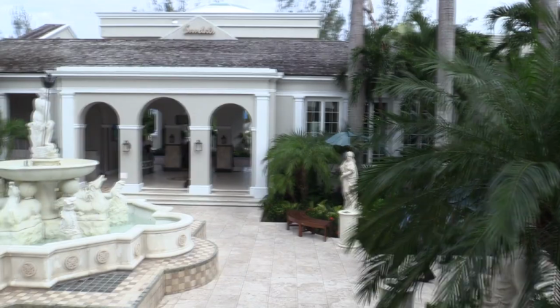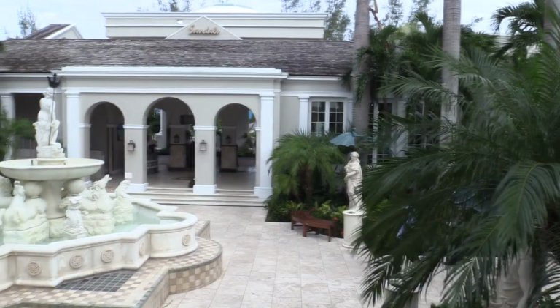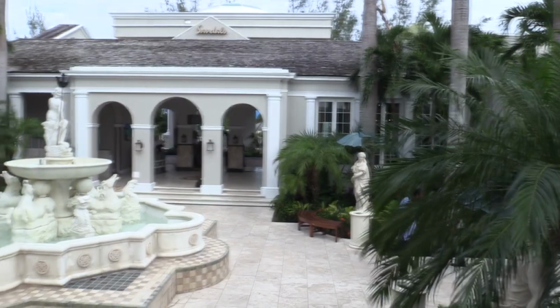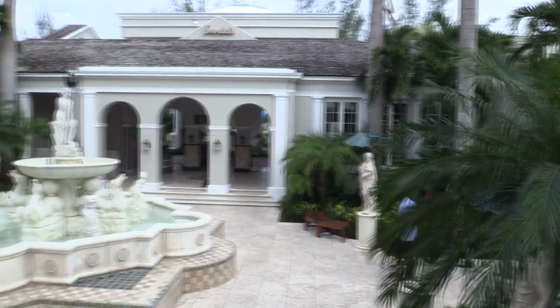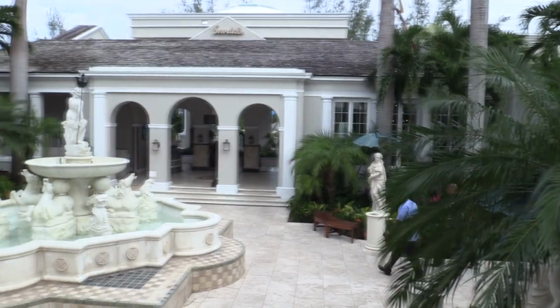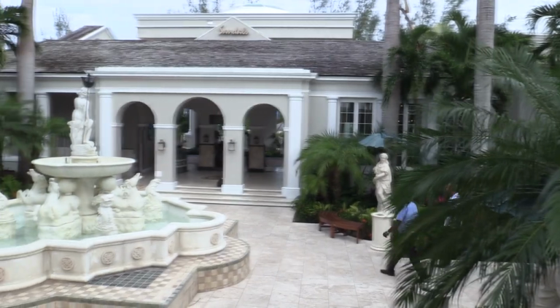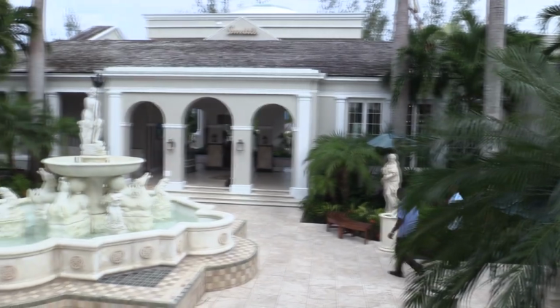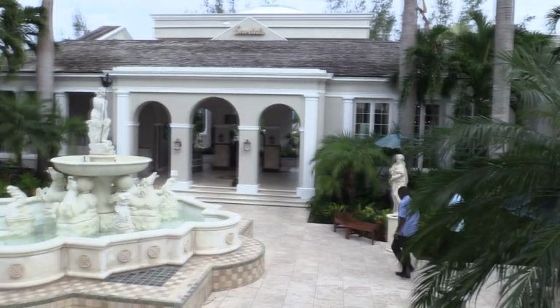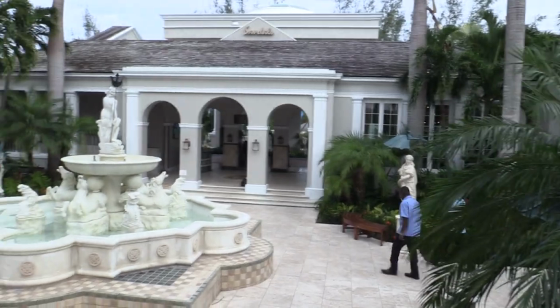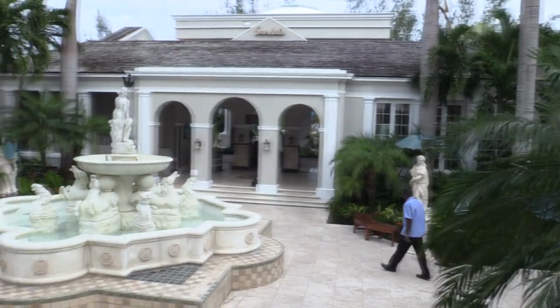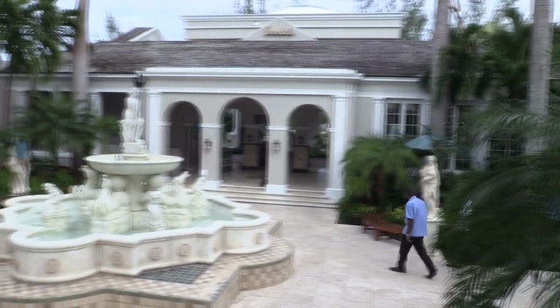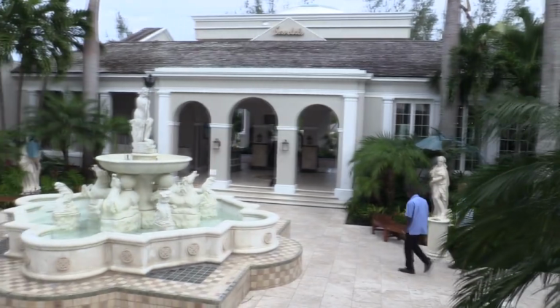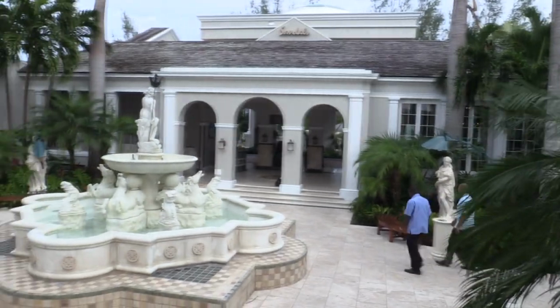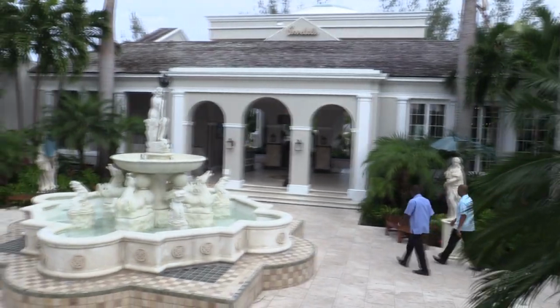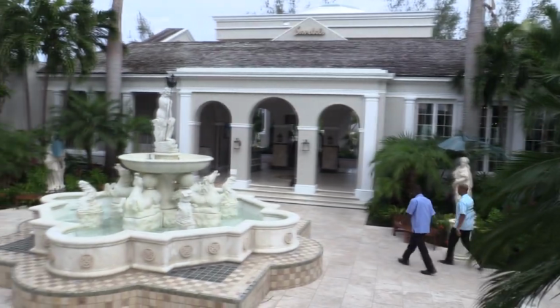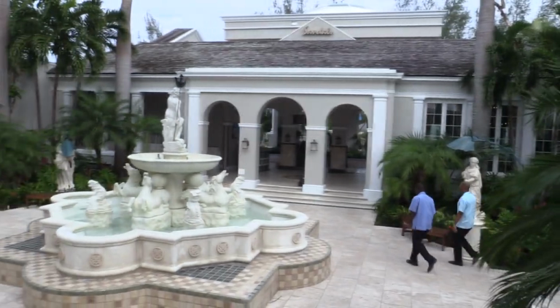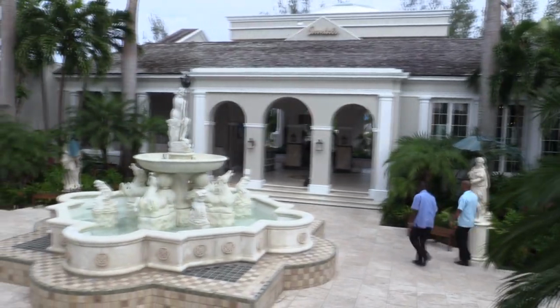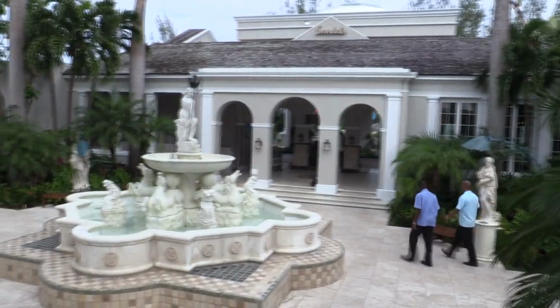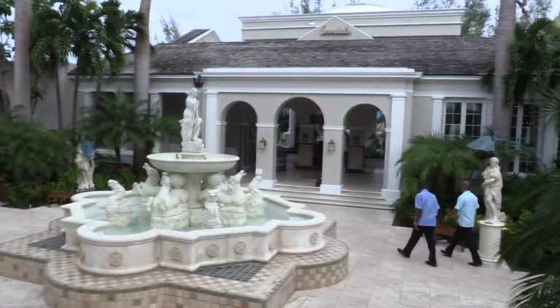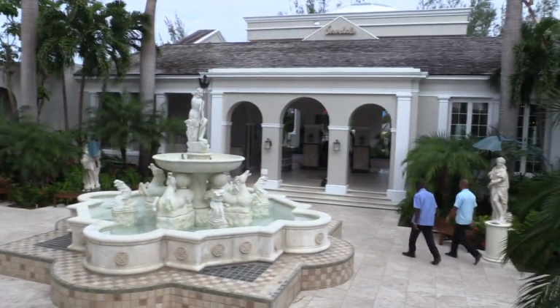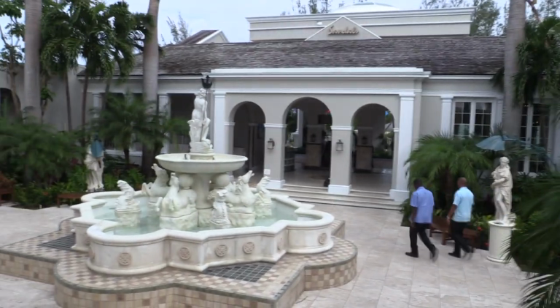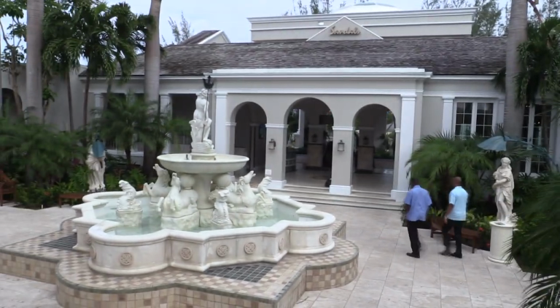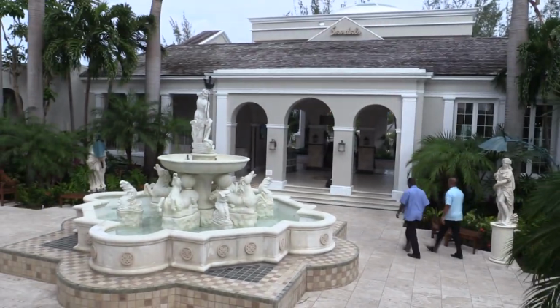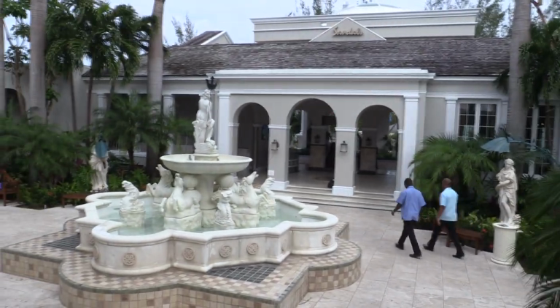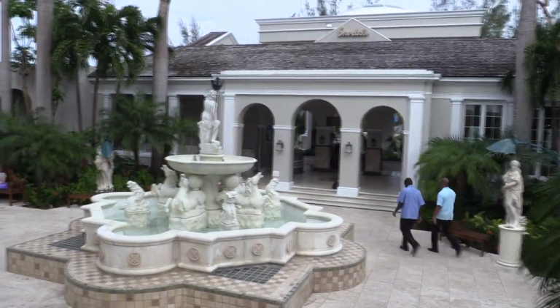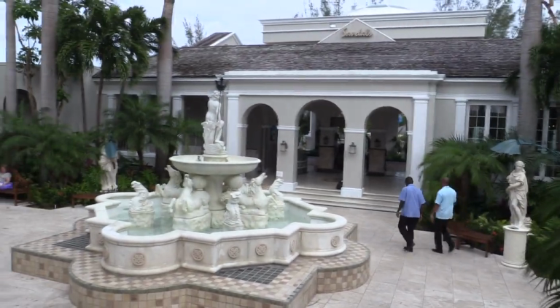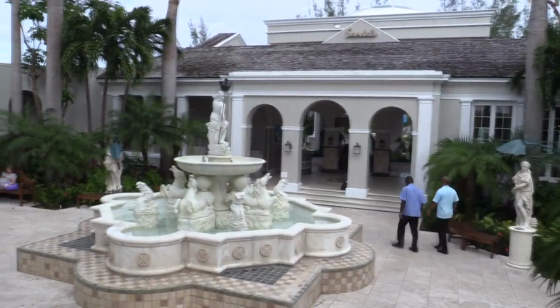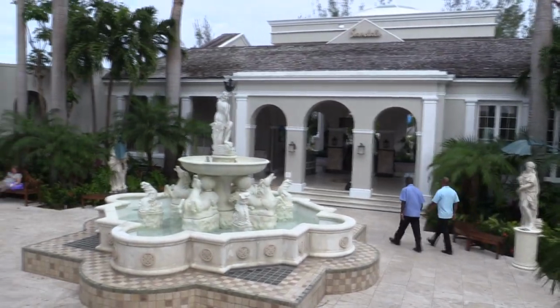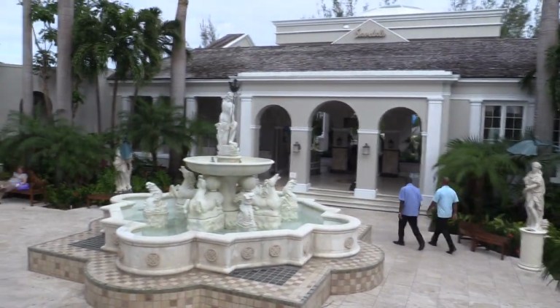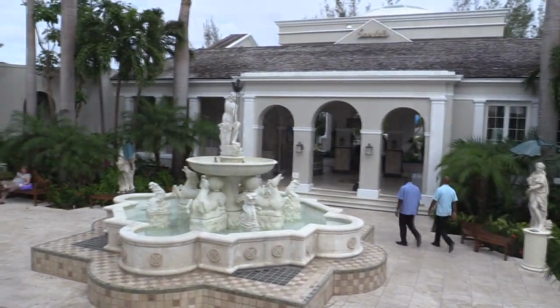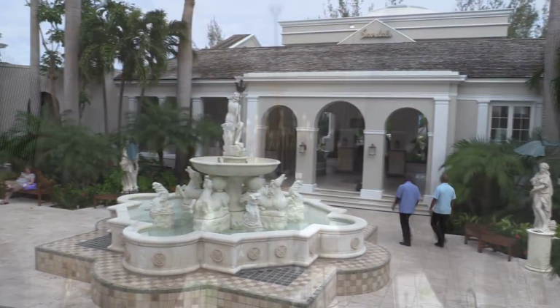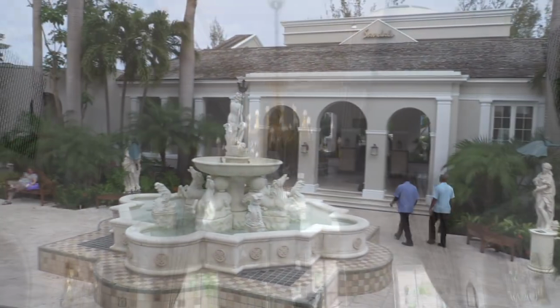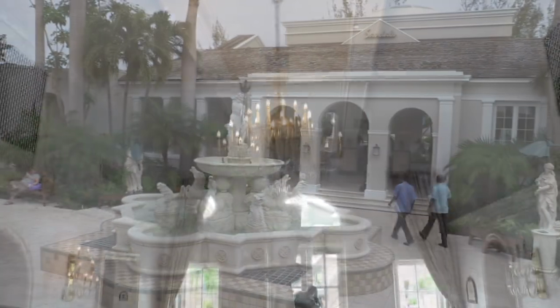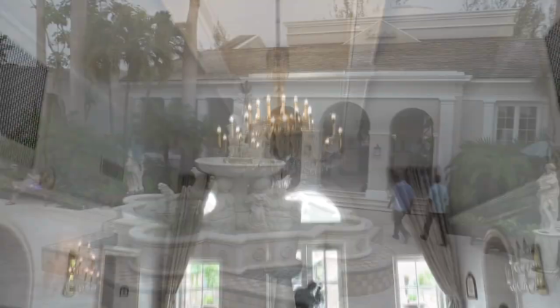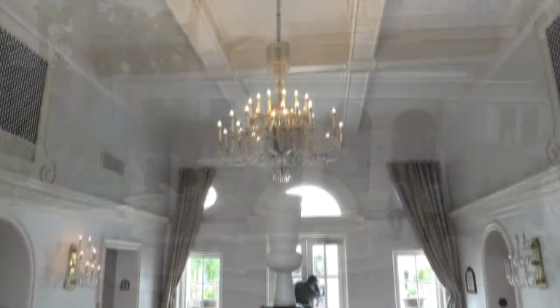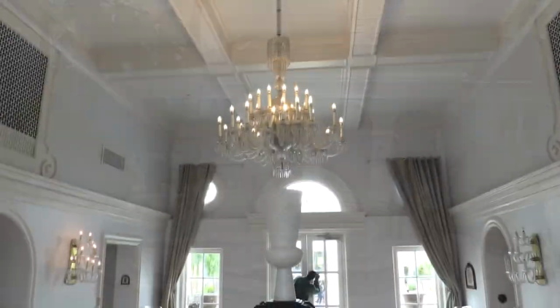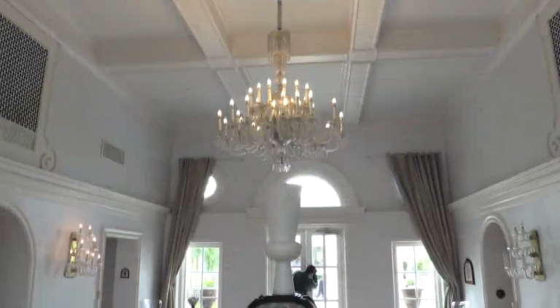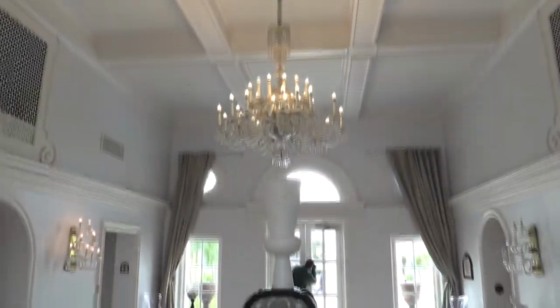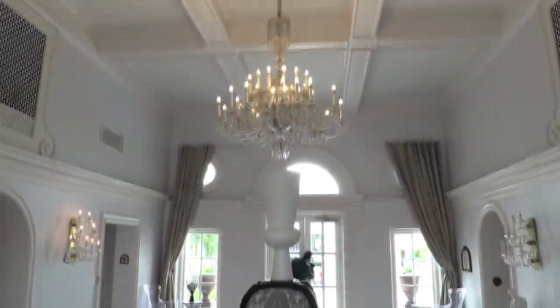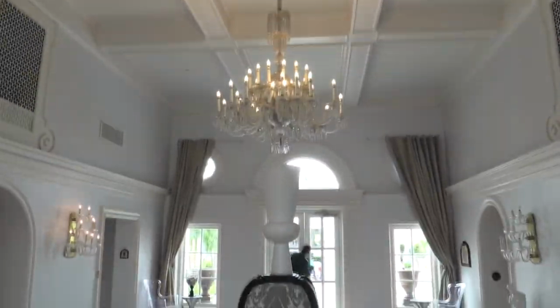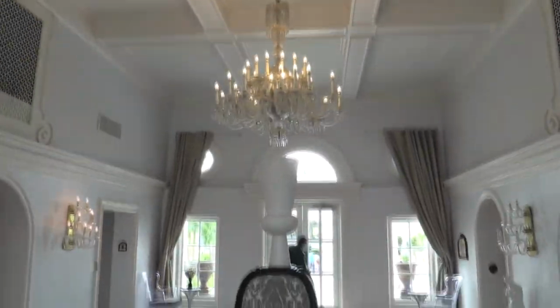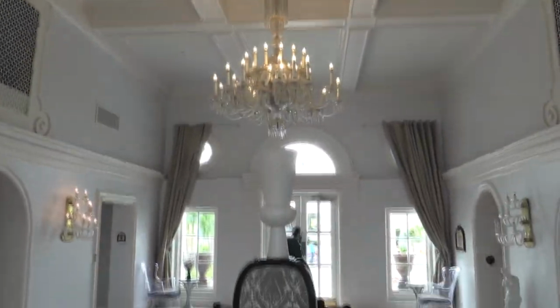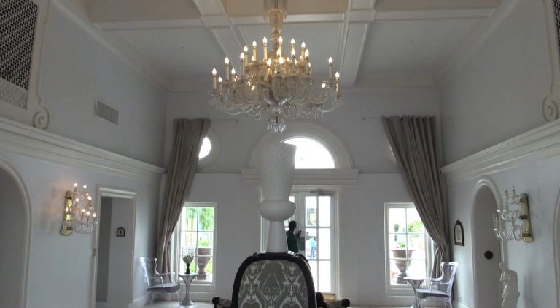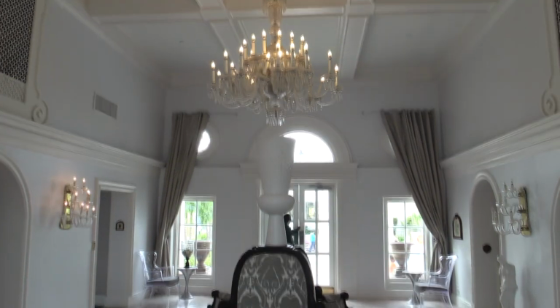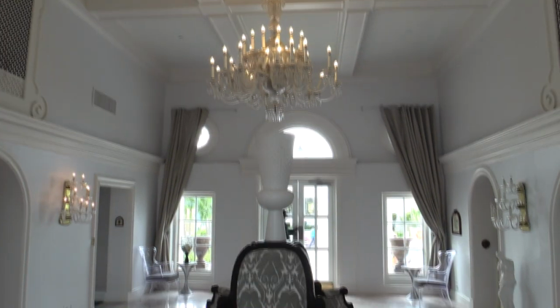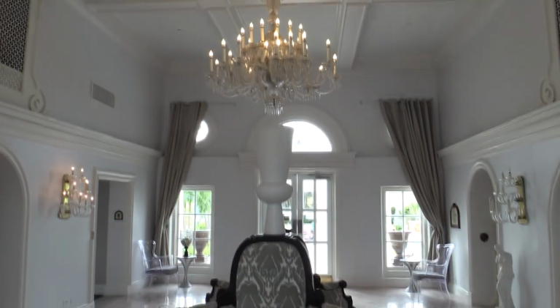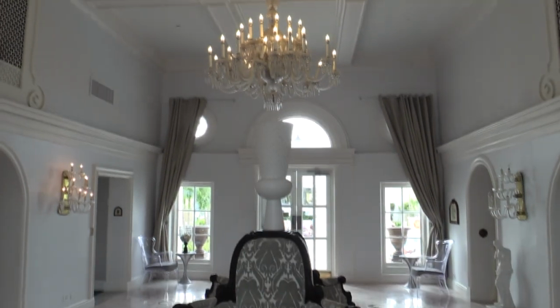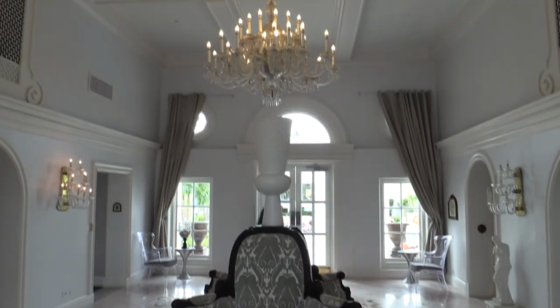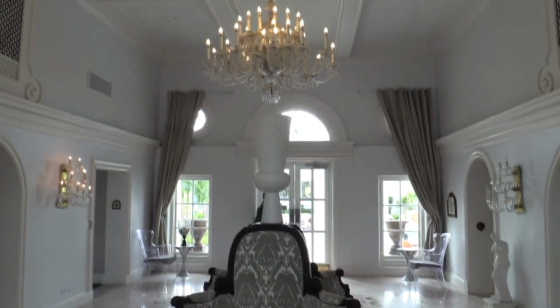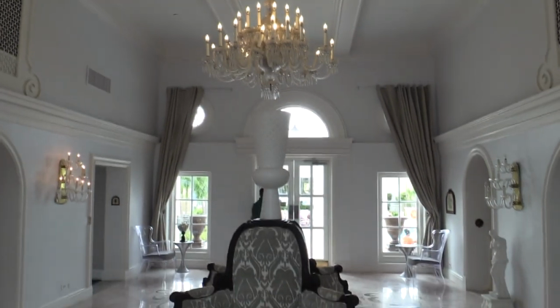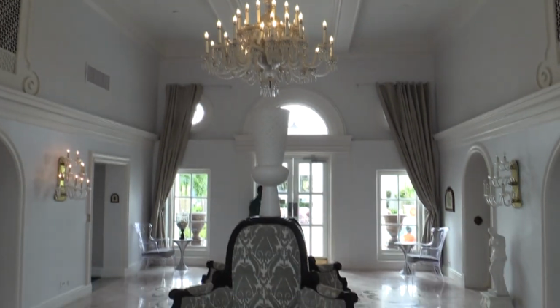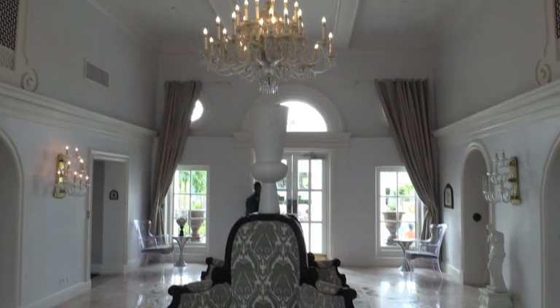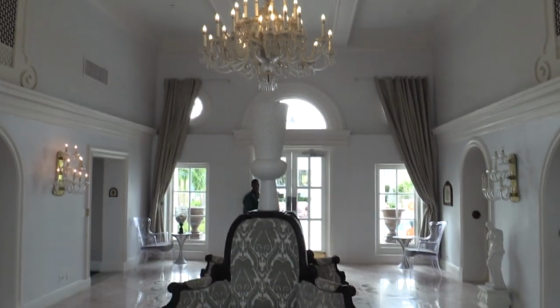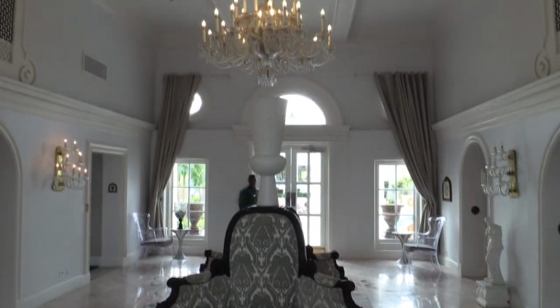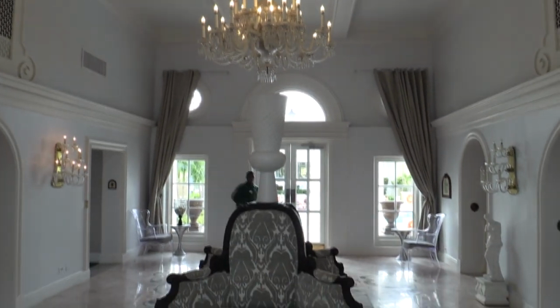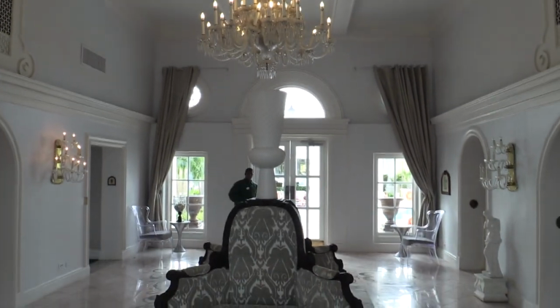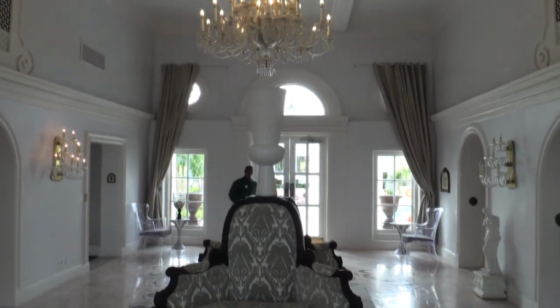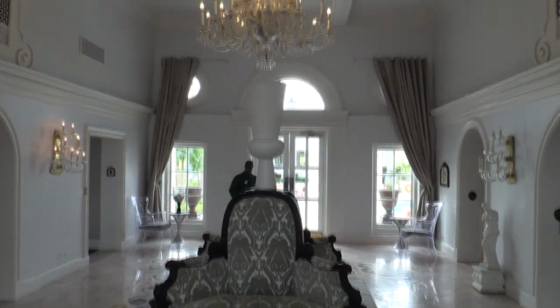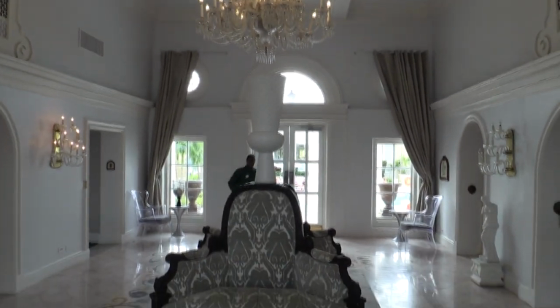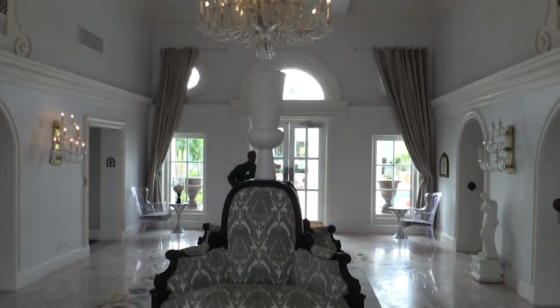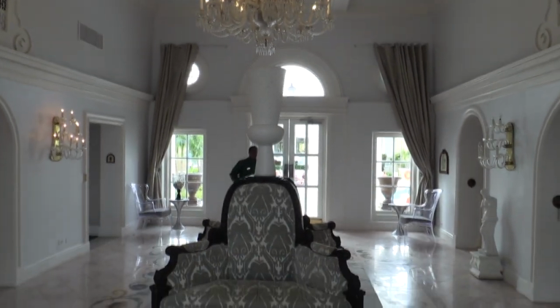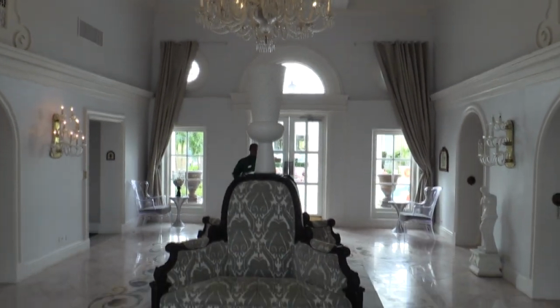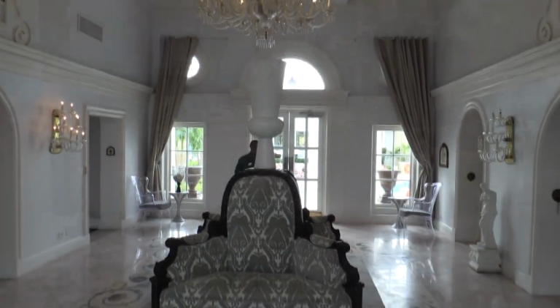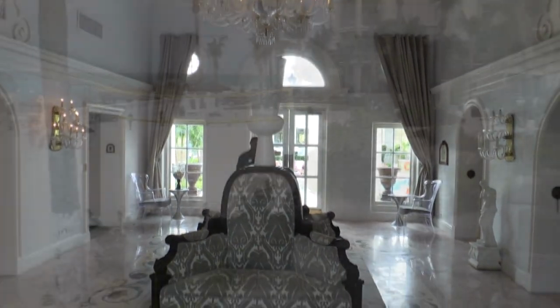Hi, it's Steve with PixieHoneymoons.com. Today I am over at Sandals in the Bahamas at Sandals Royal Bohemian Resort.